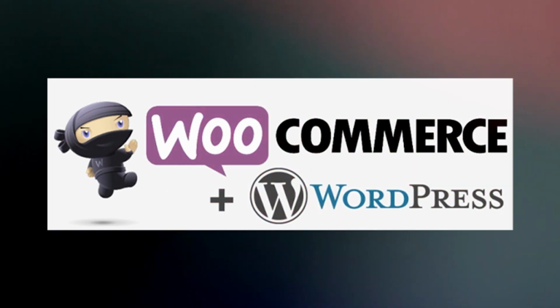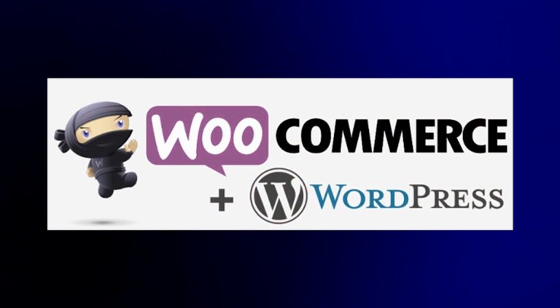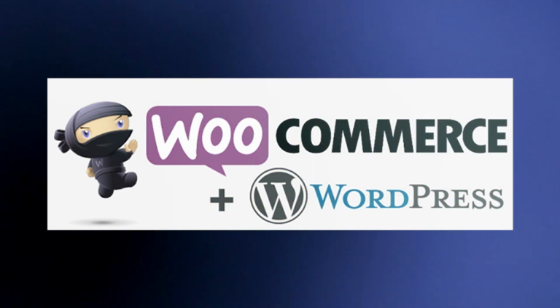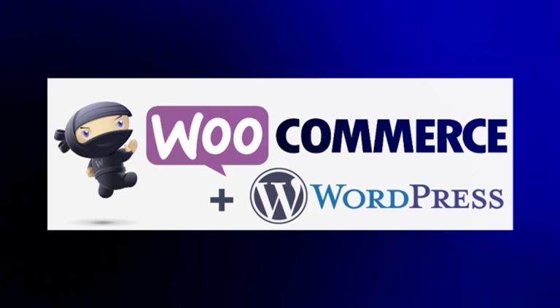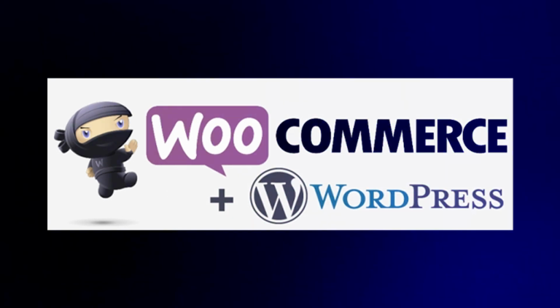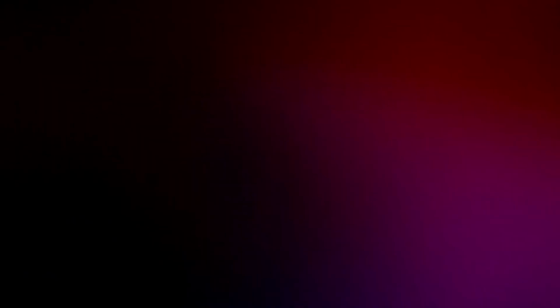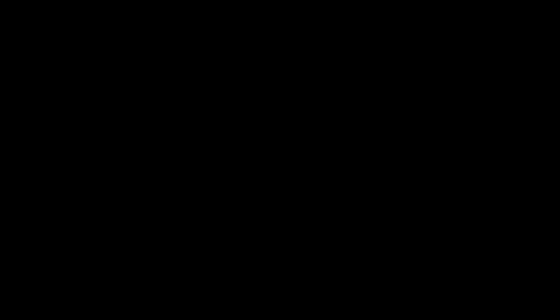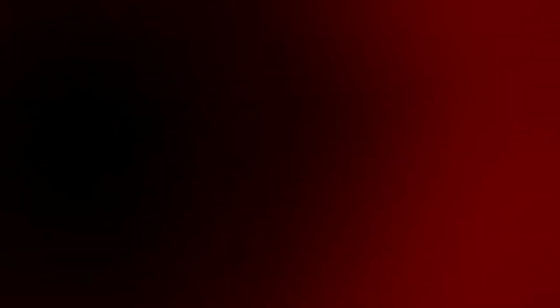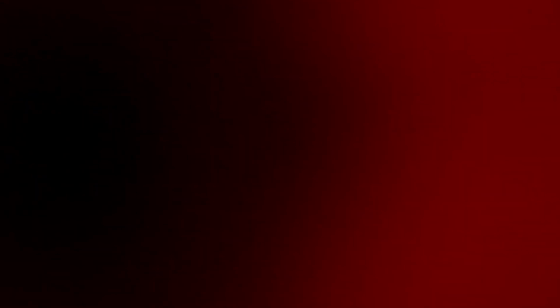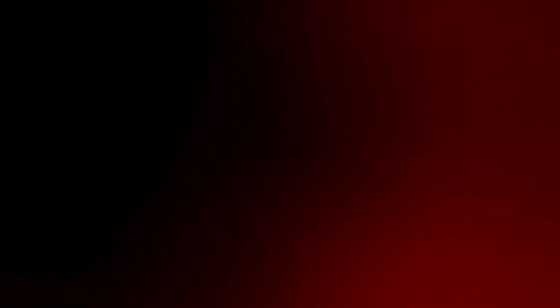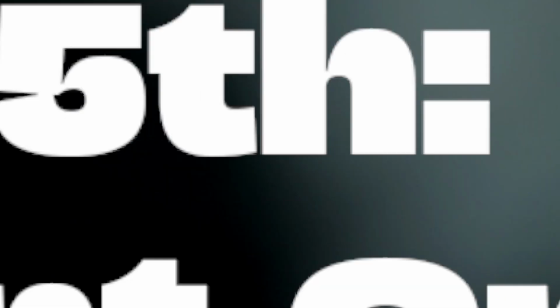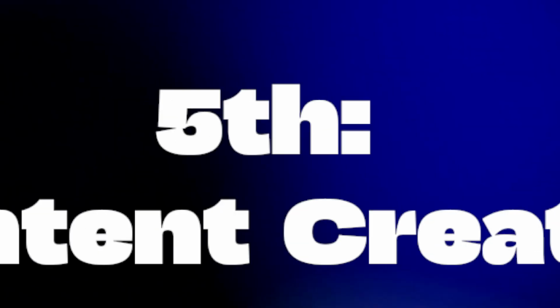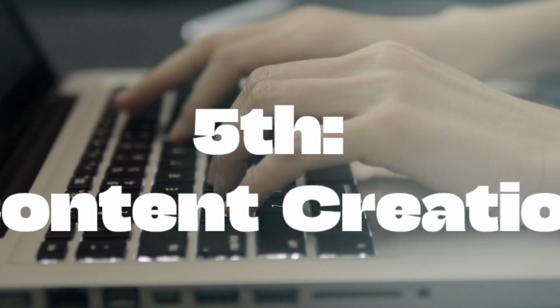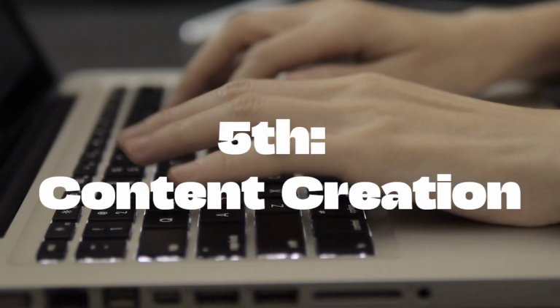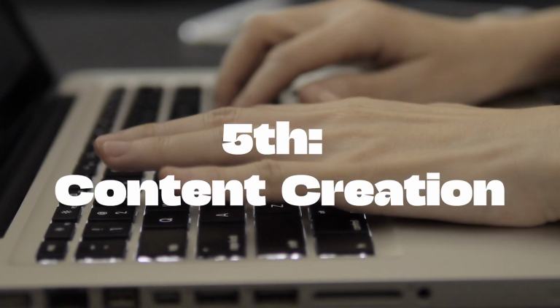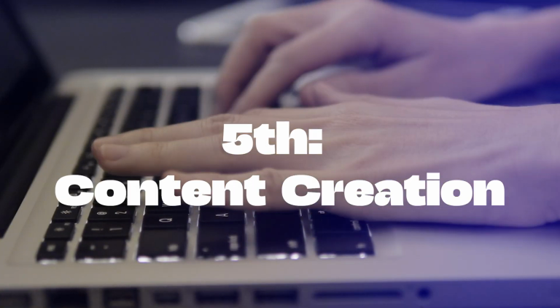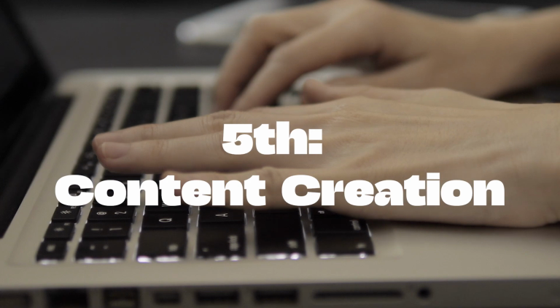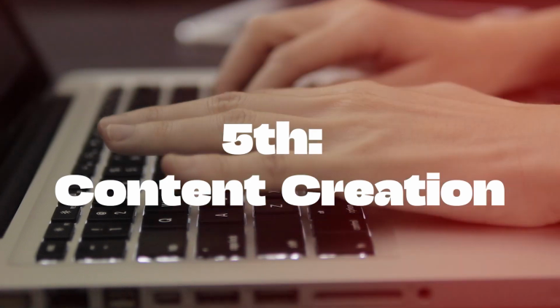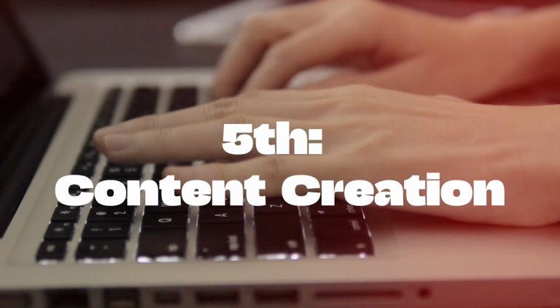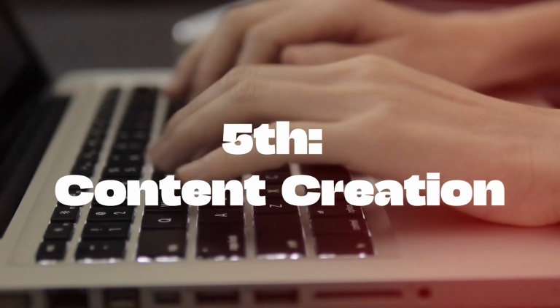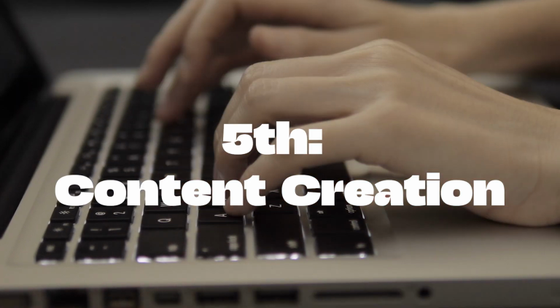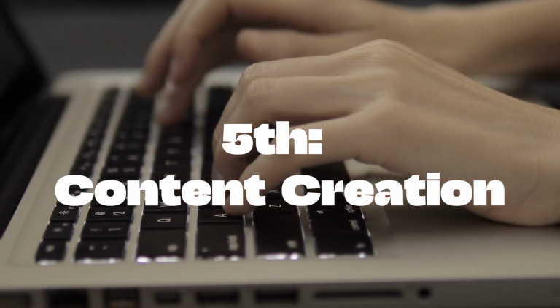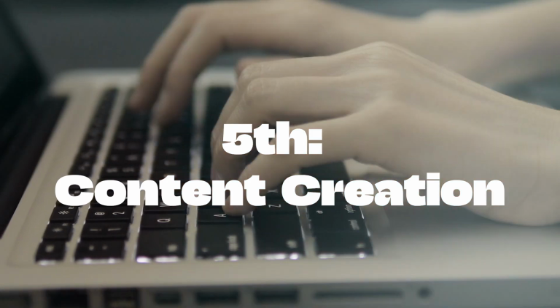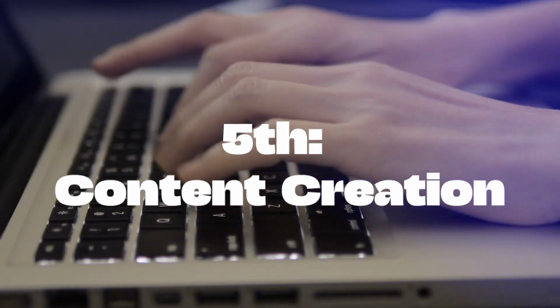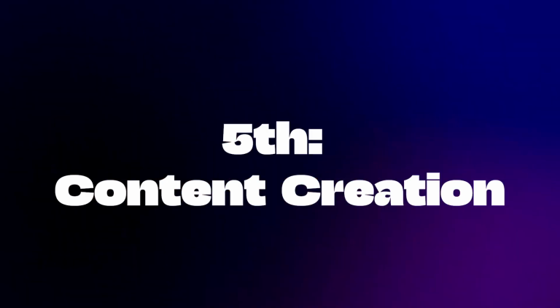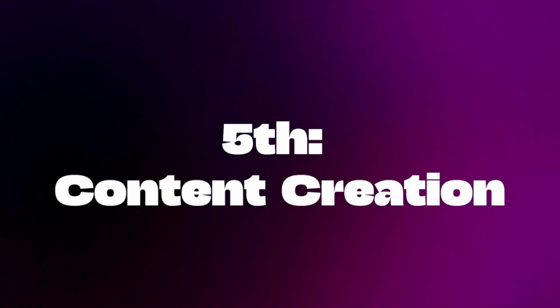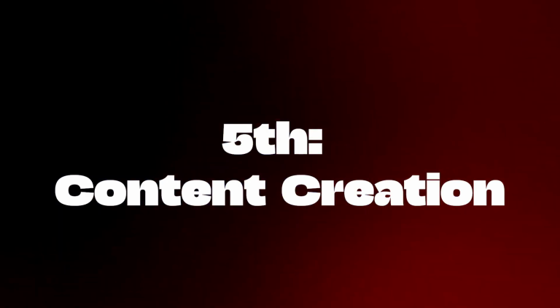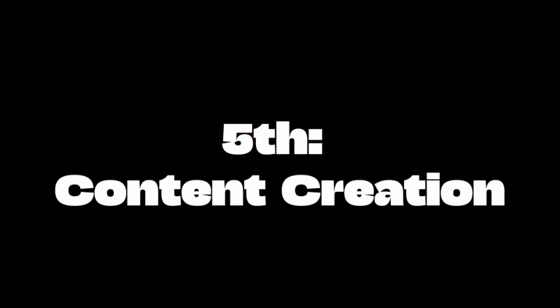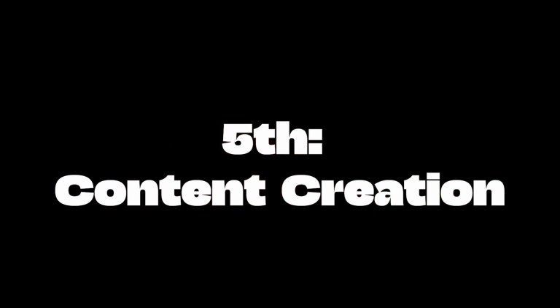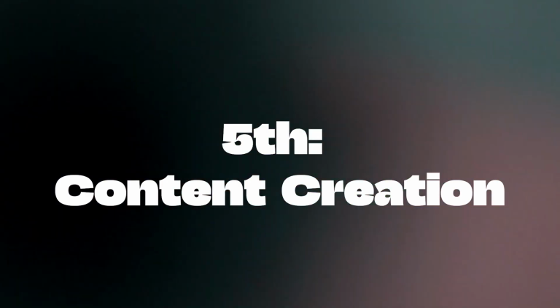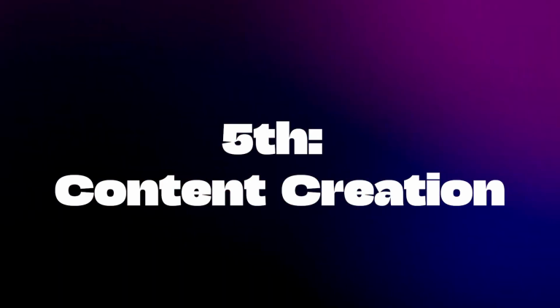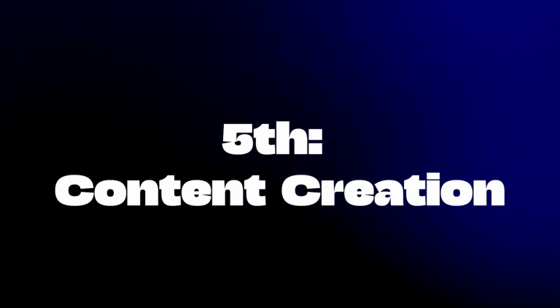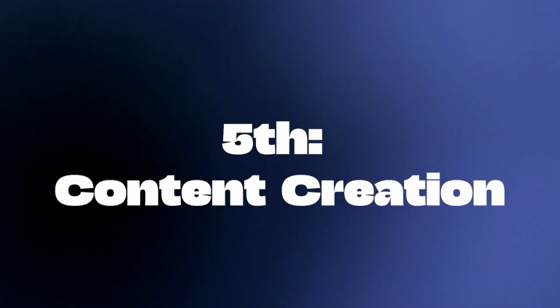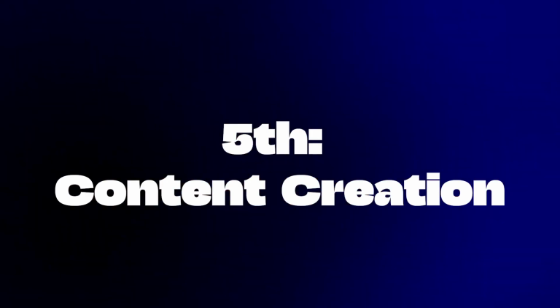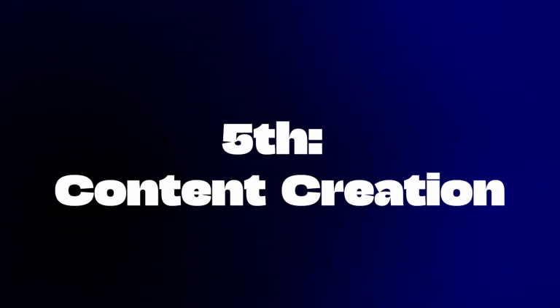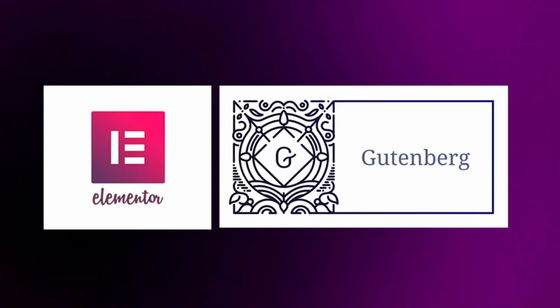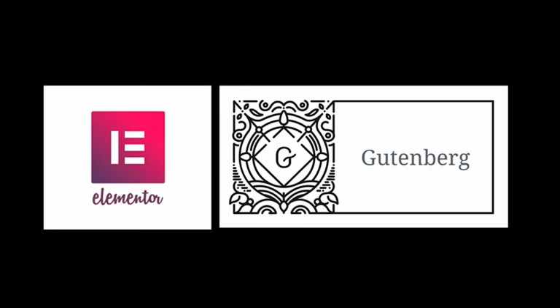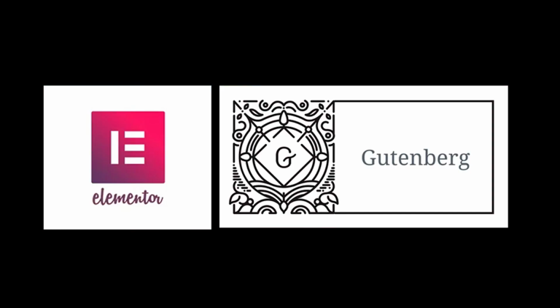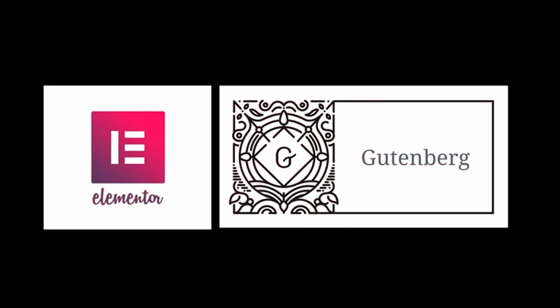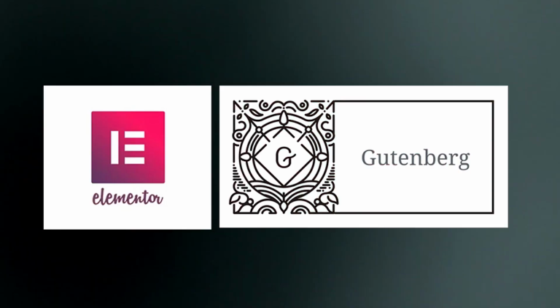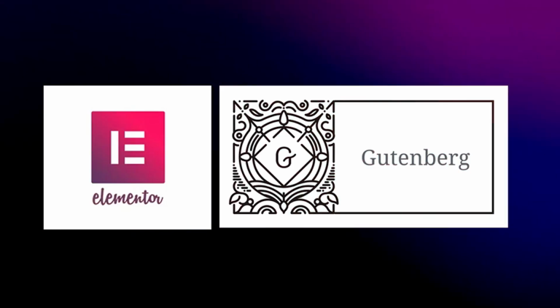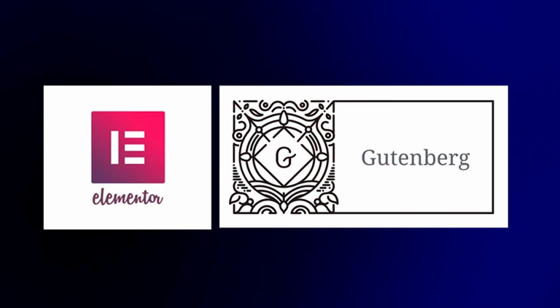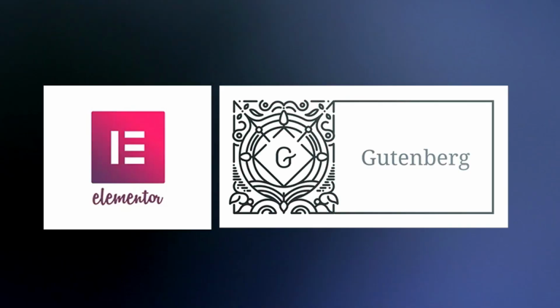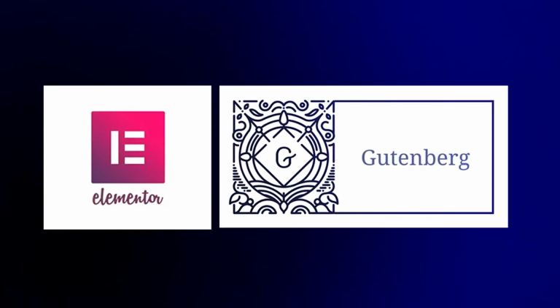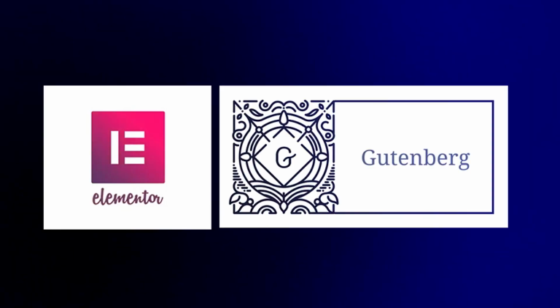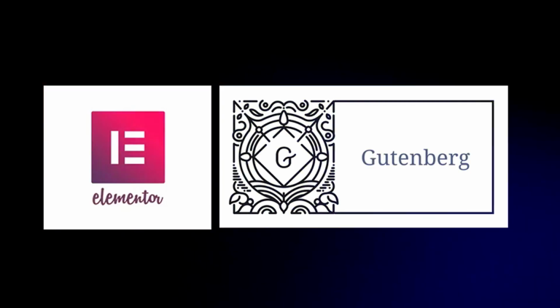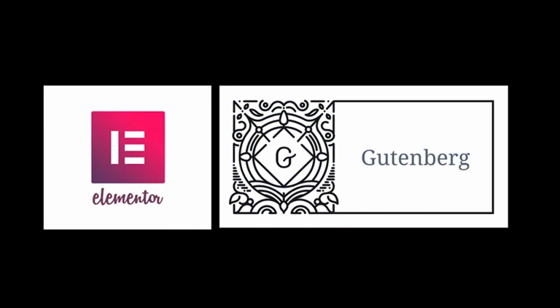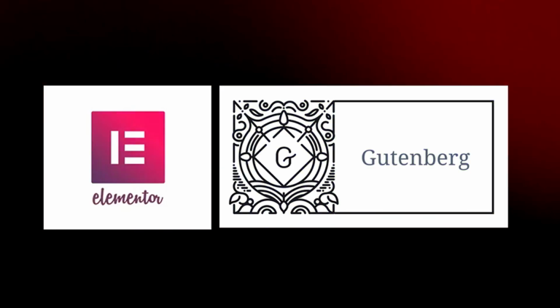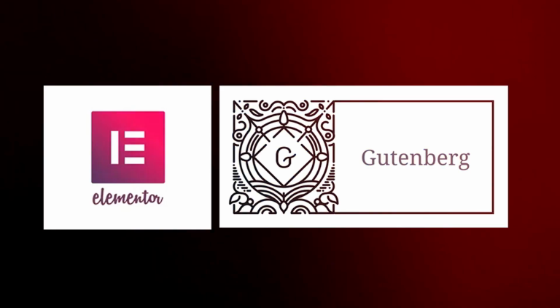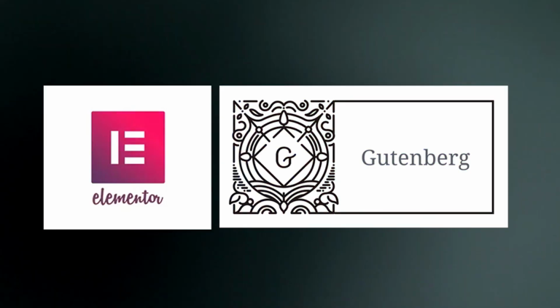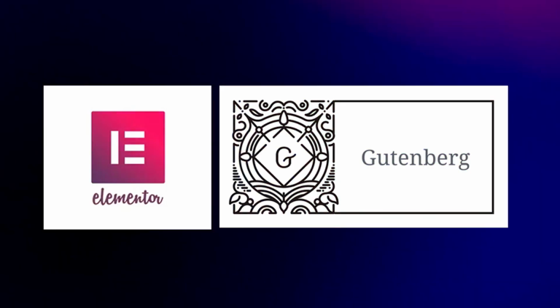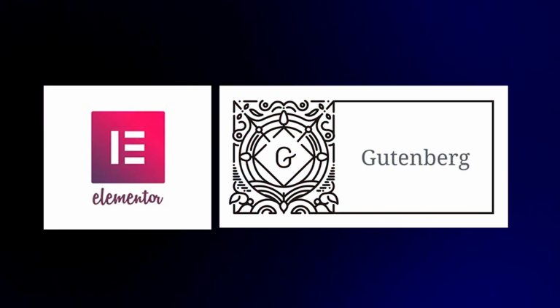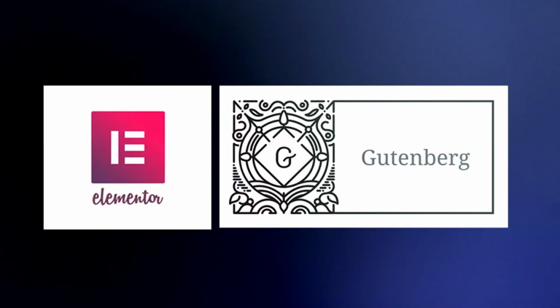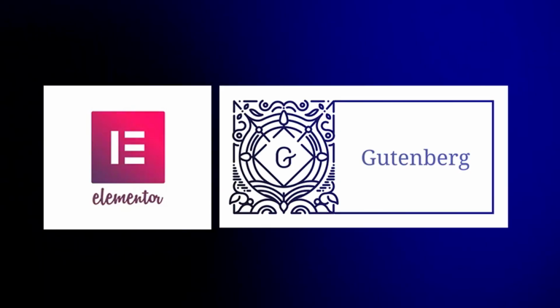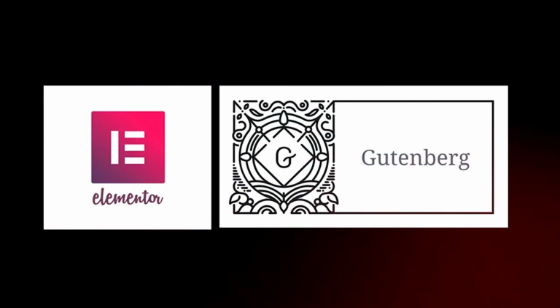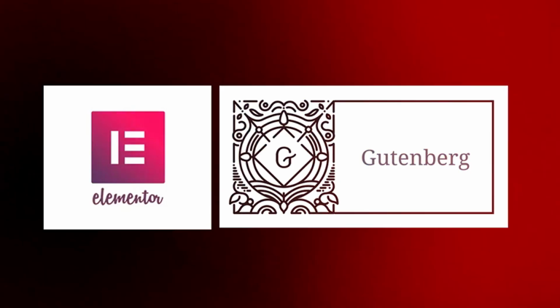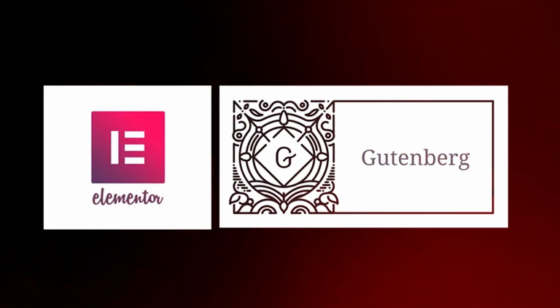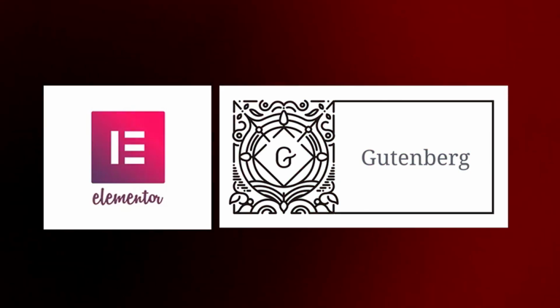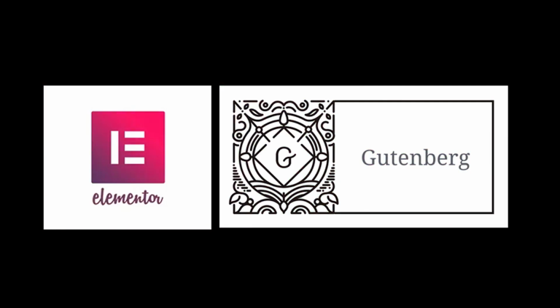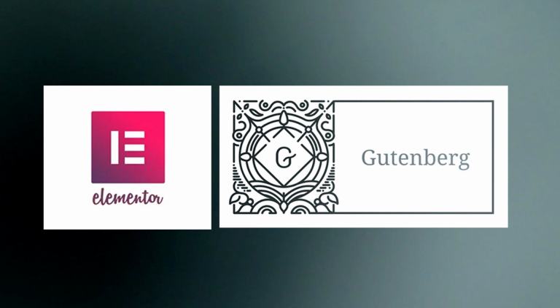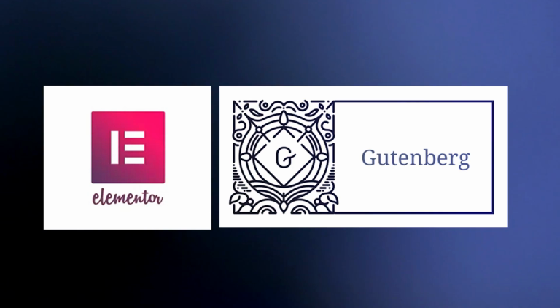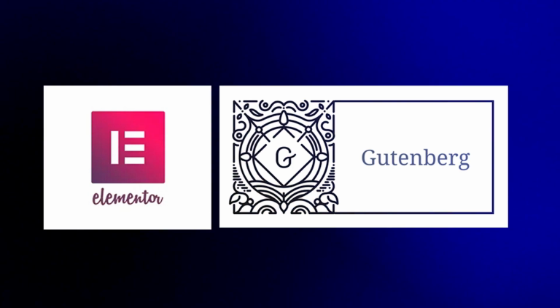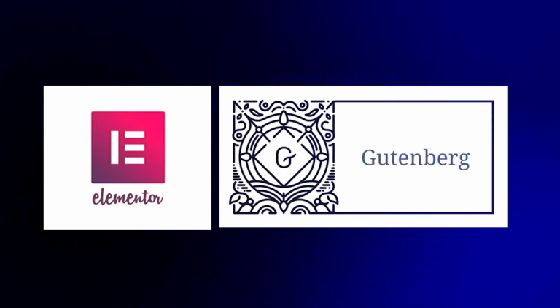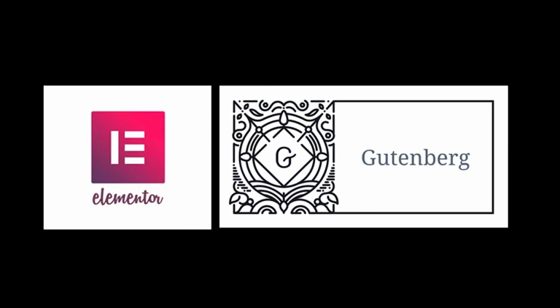Fifth, content creation. Elementor and the new Gutenberg editor offer limitless possibilities for building your site.